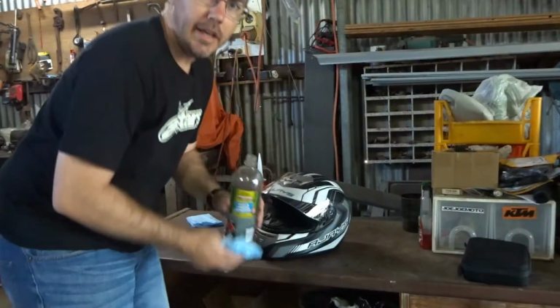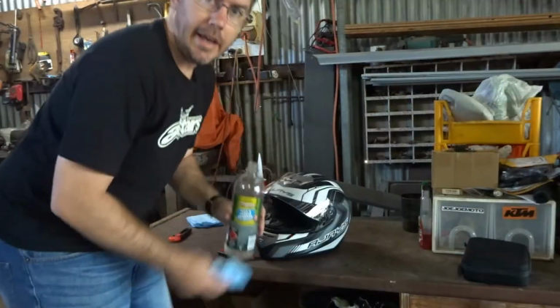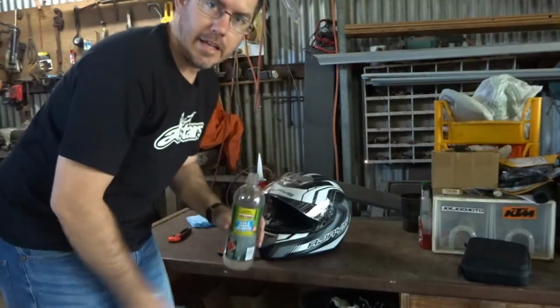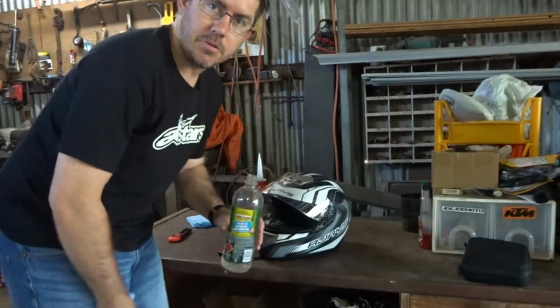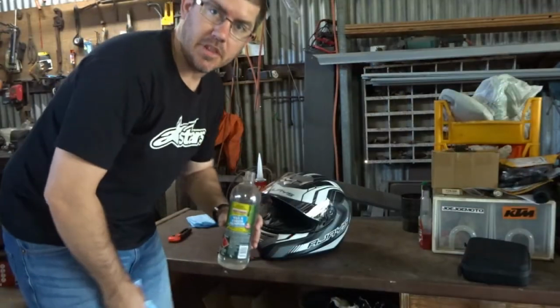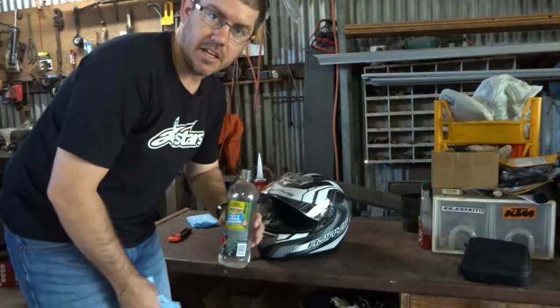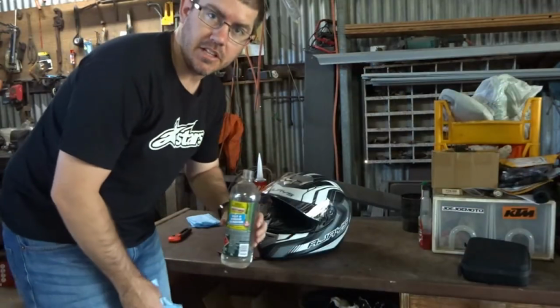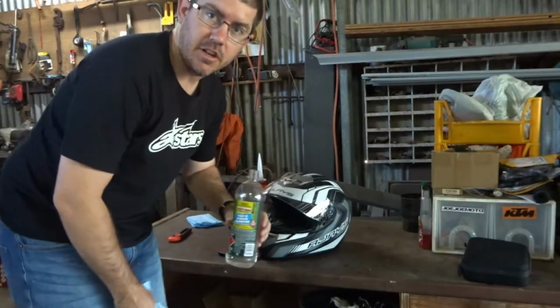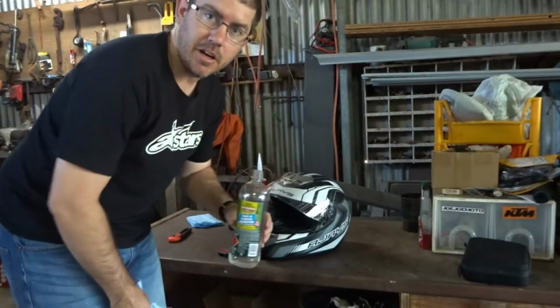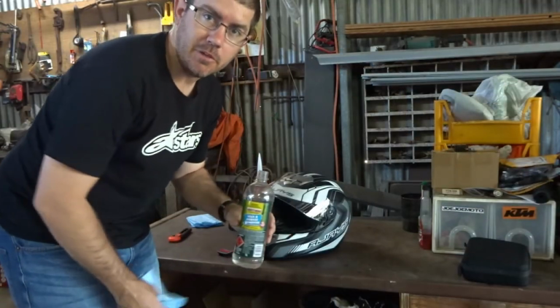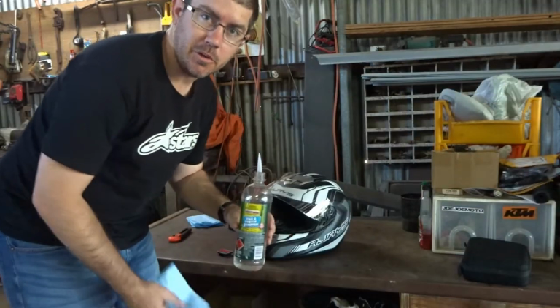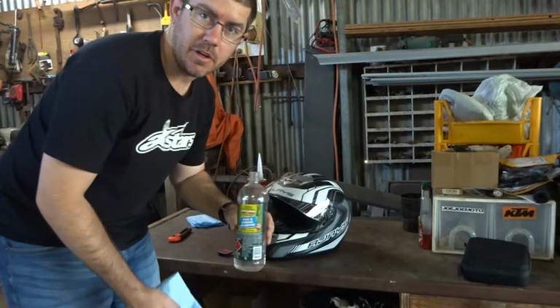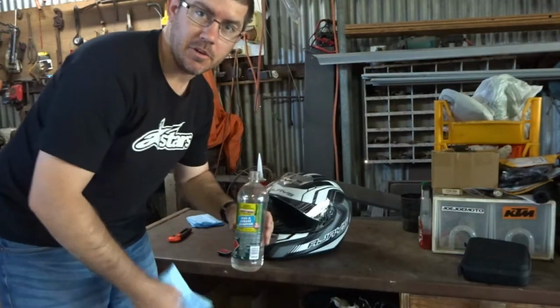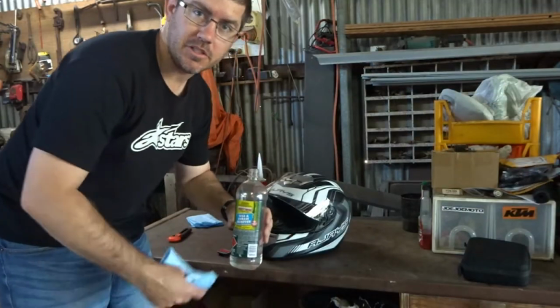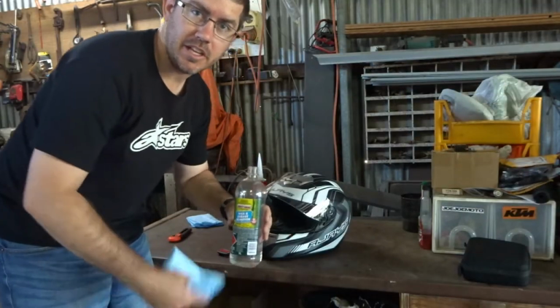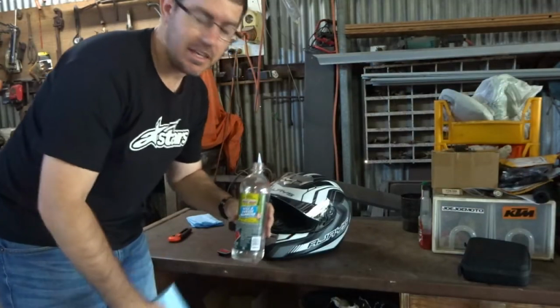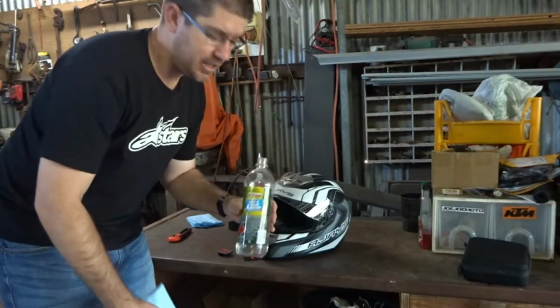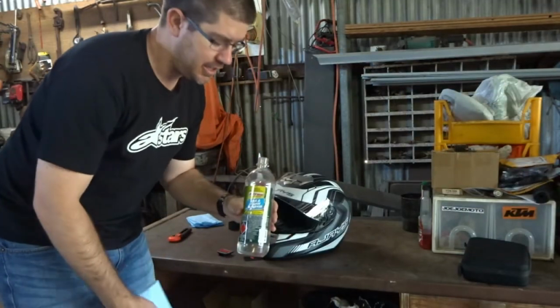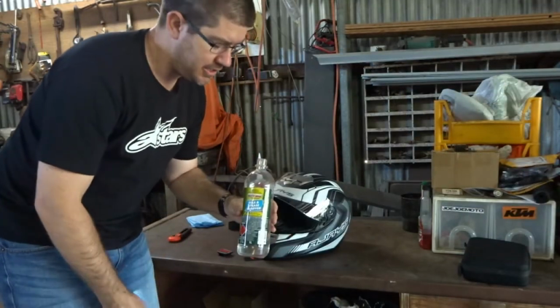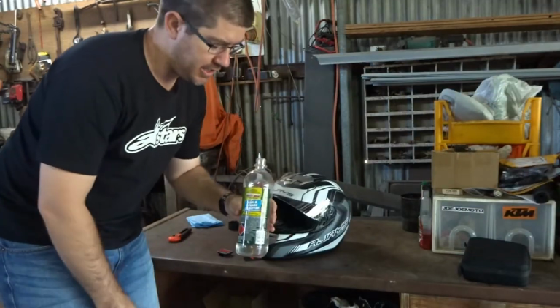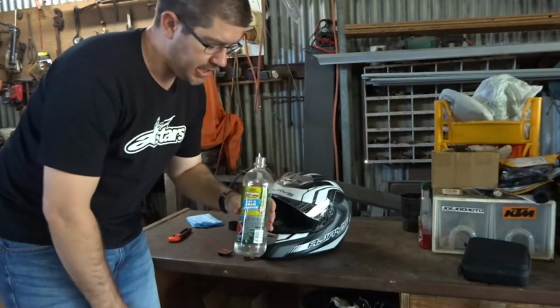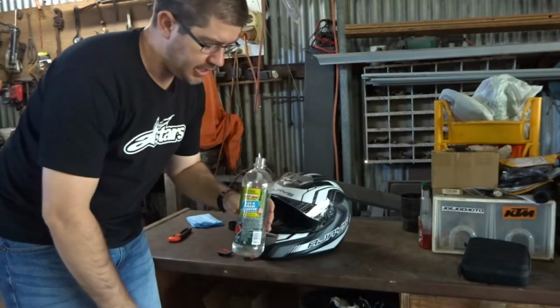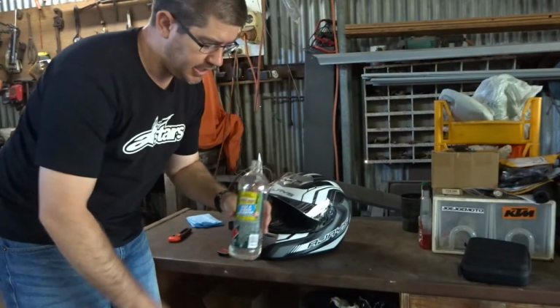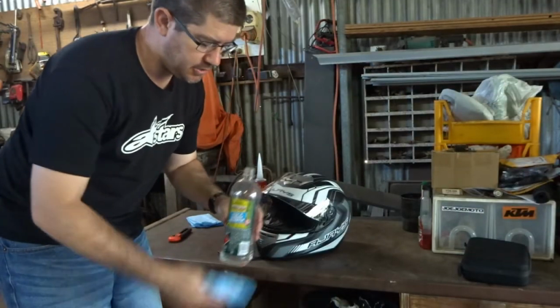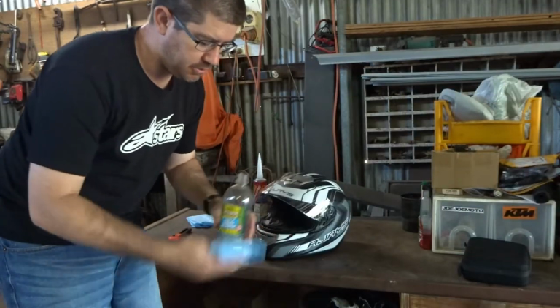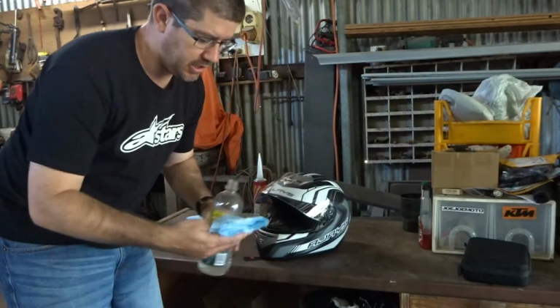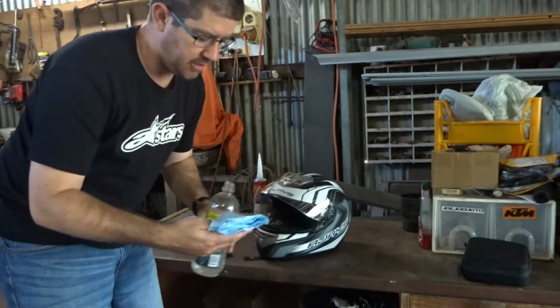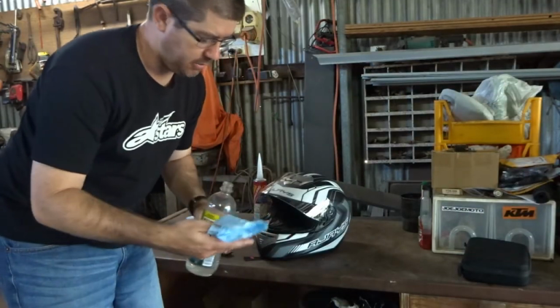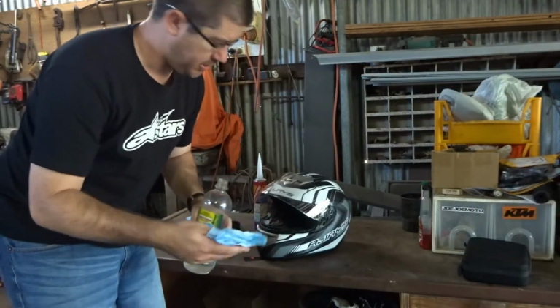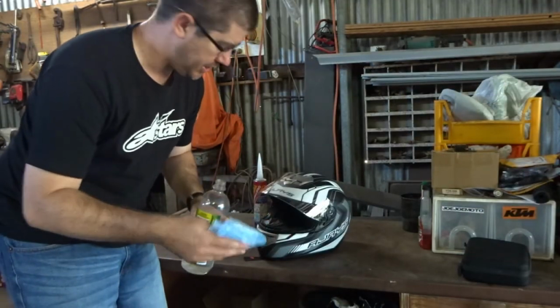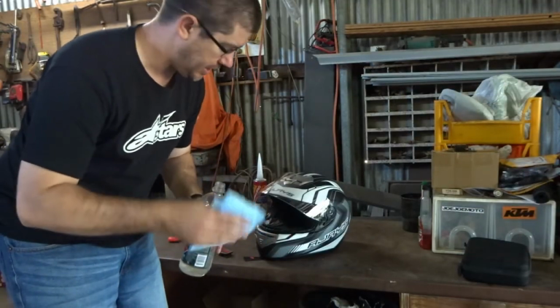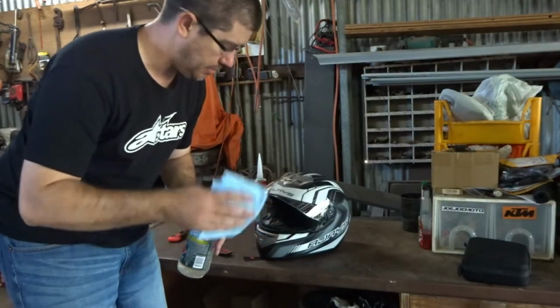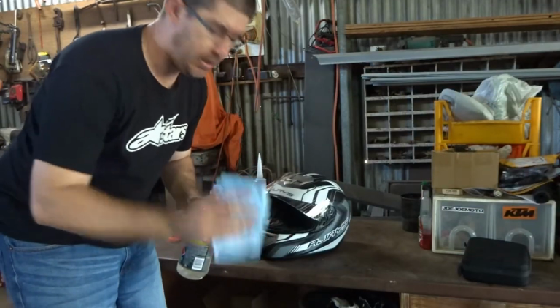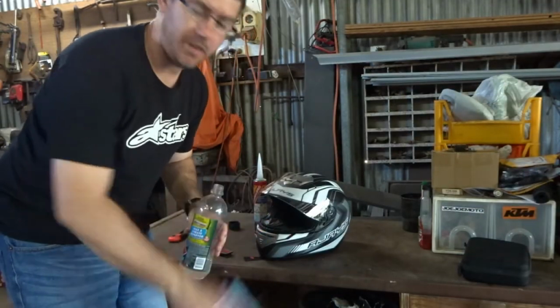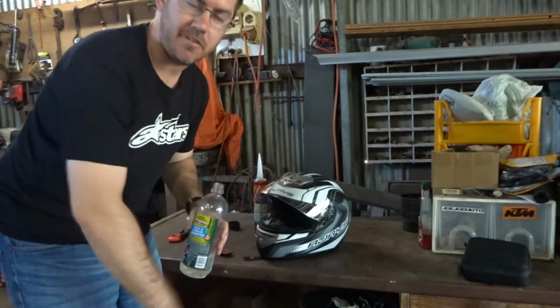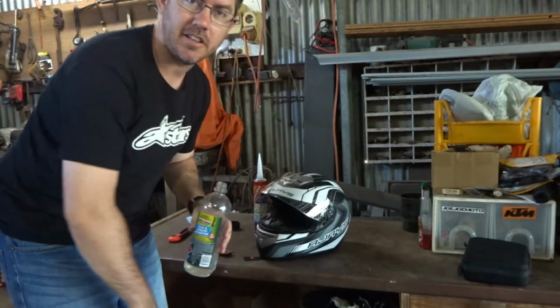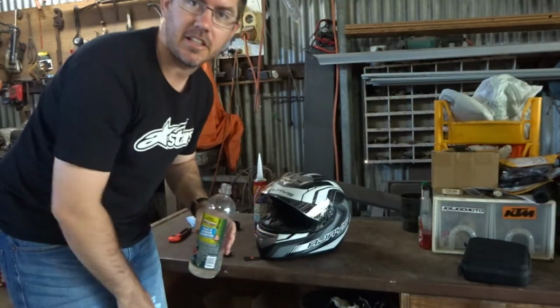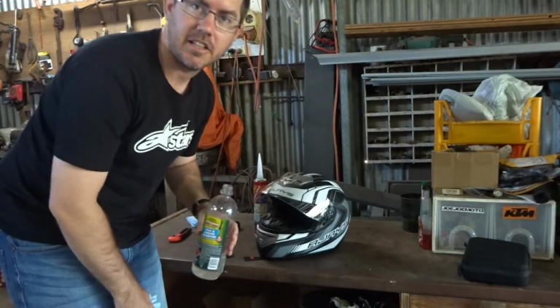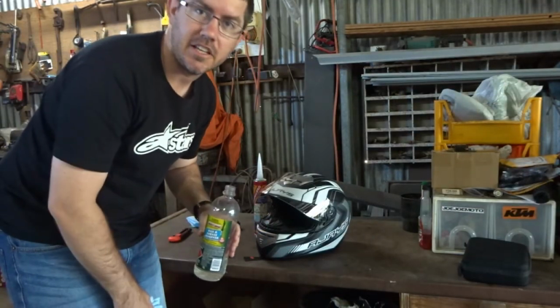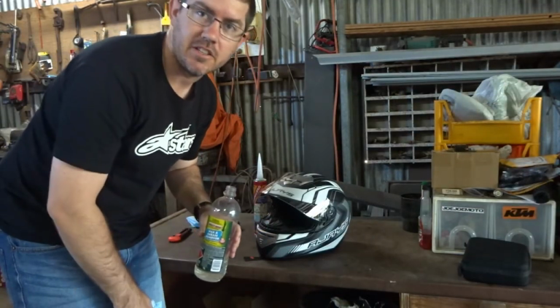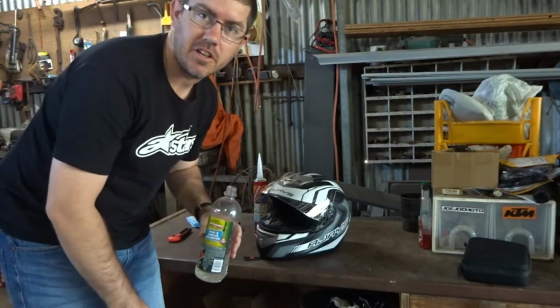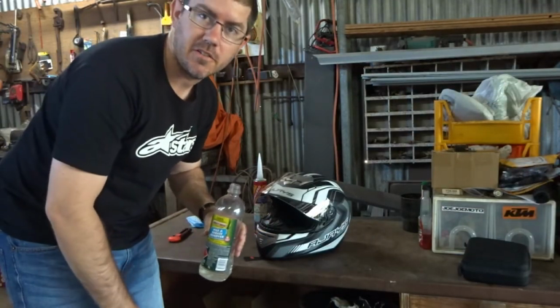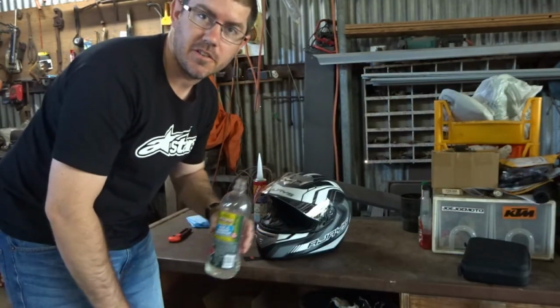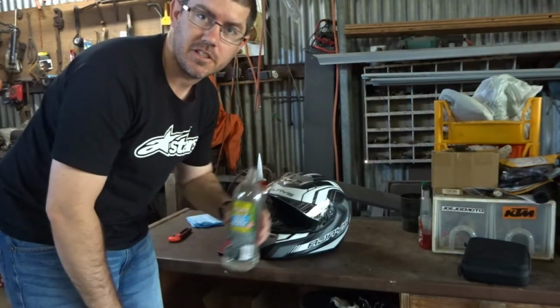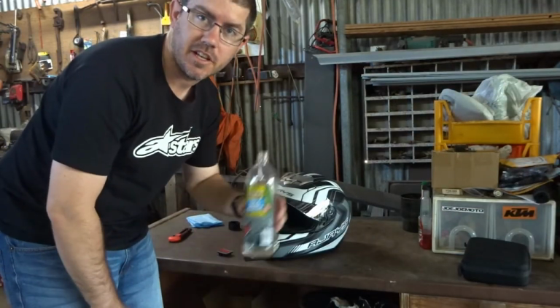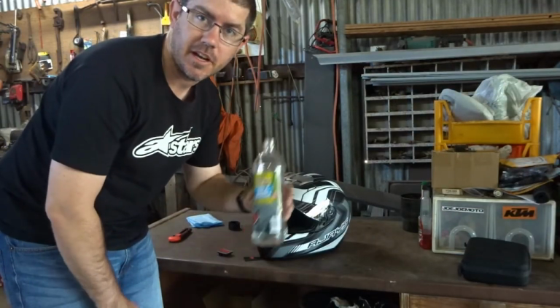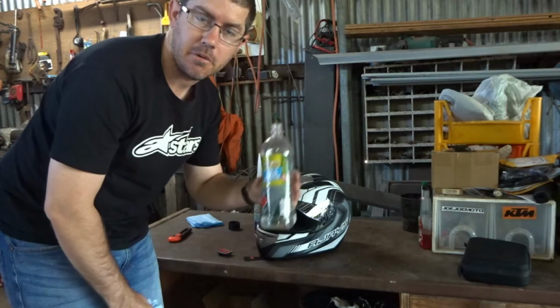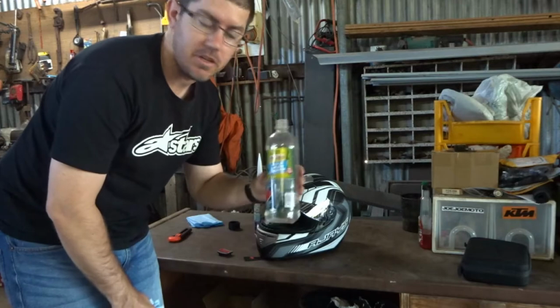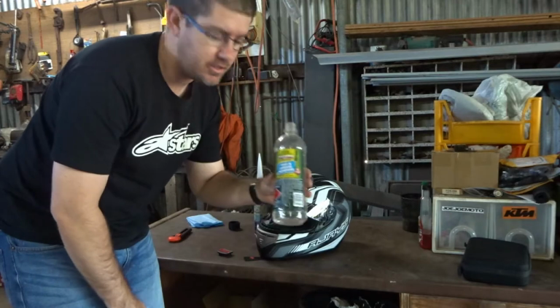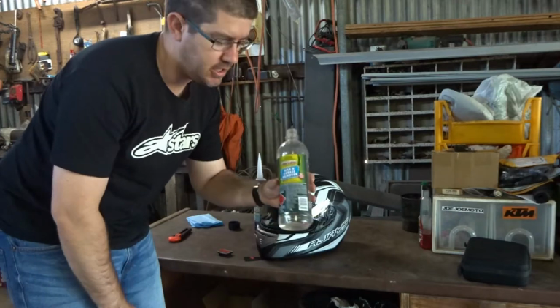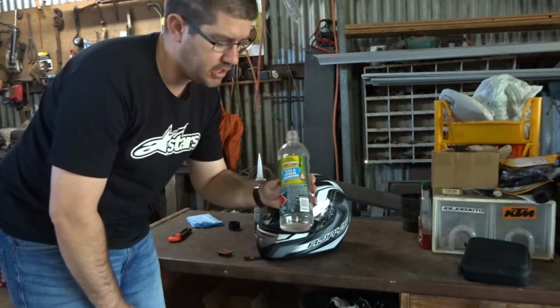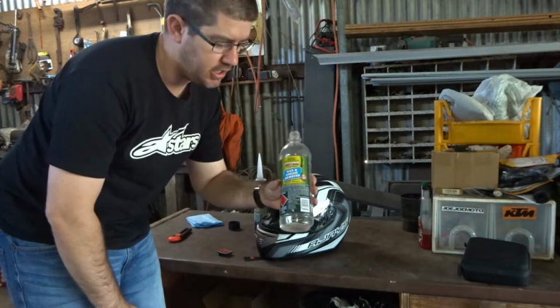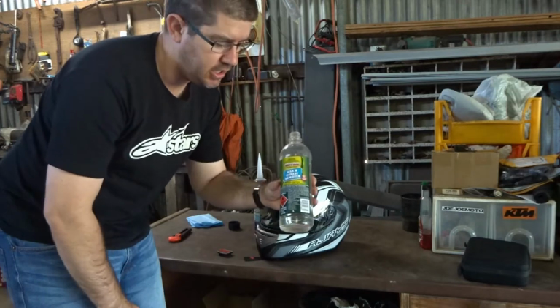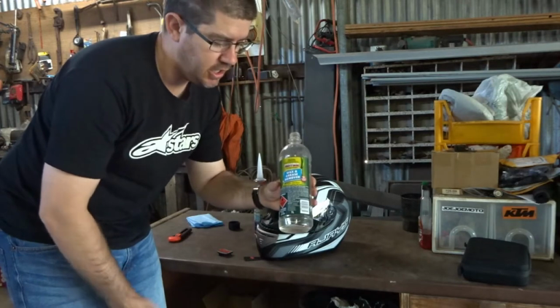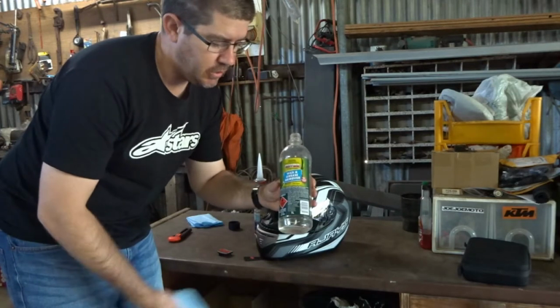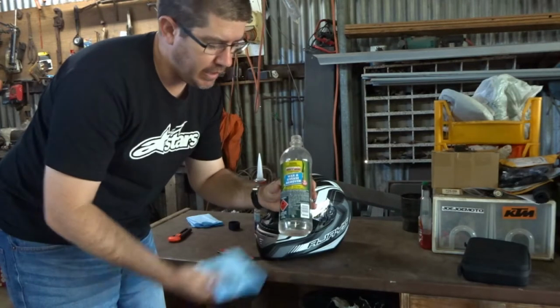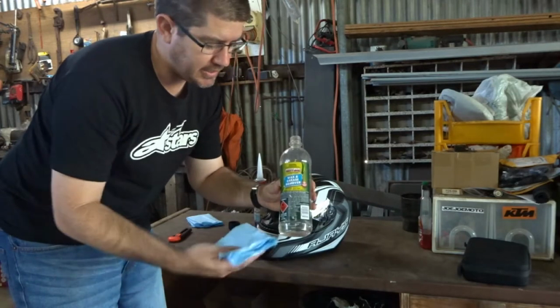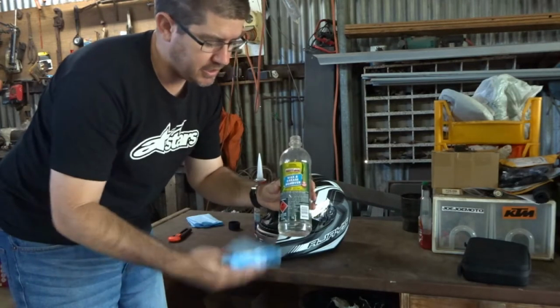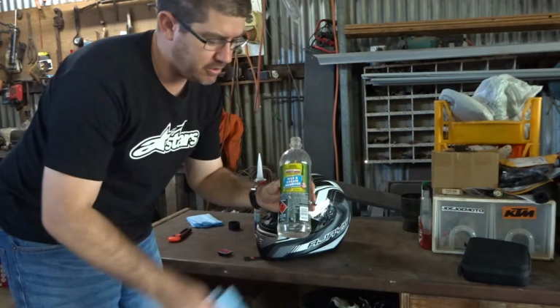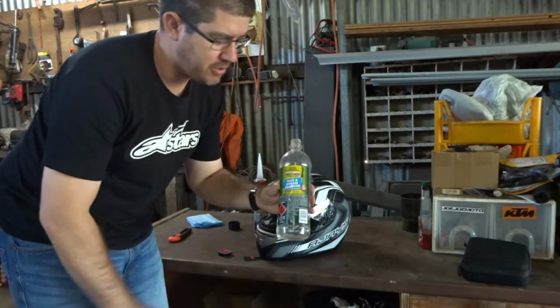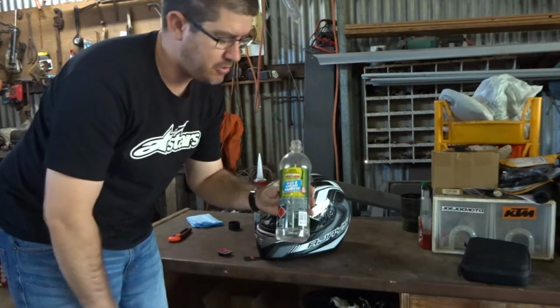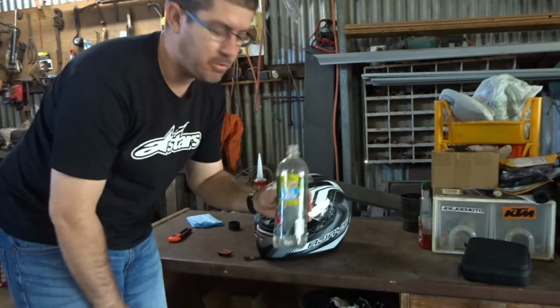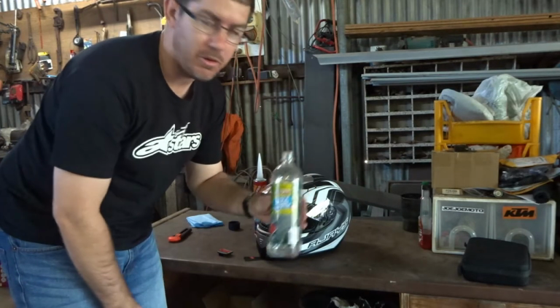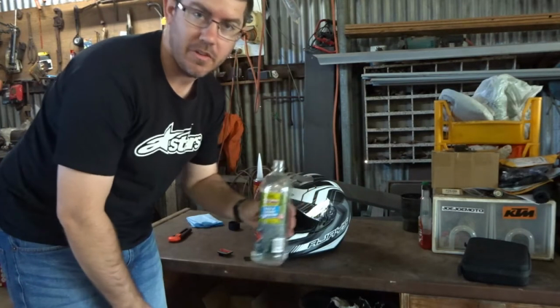As with any time you're gluing or sticking things down, it's really important to get a perfectly clean surface. Today we're using the wax and grease remover.